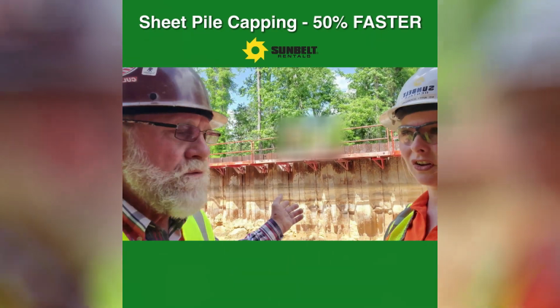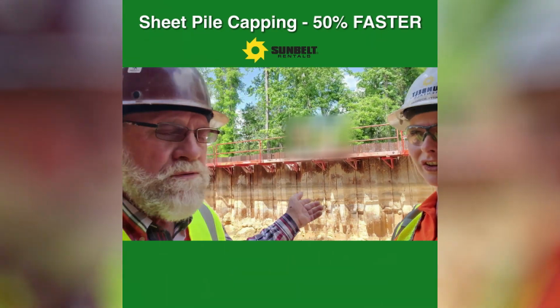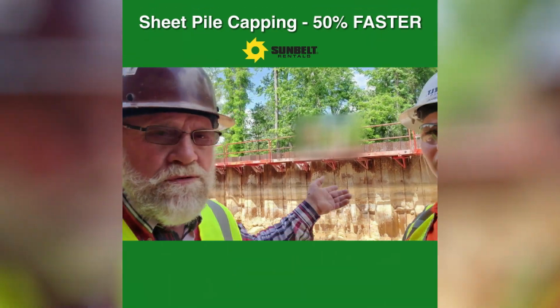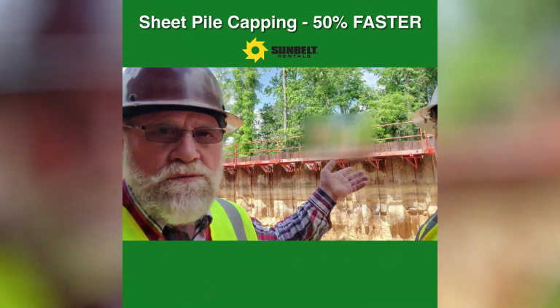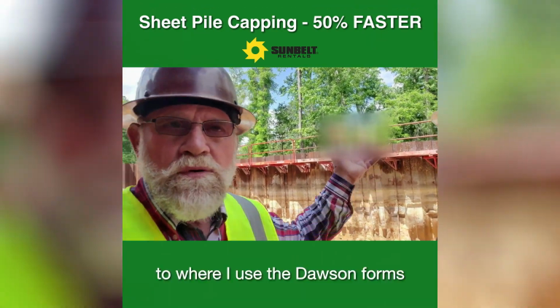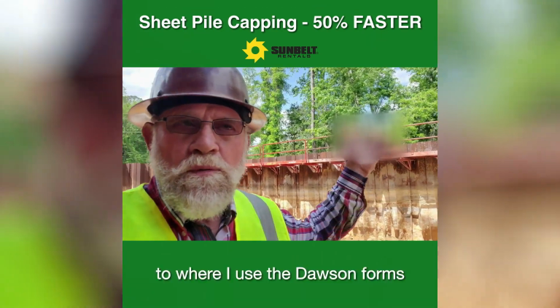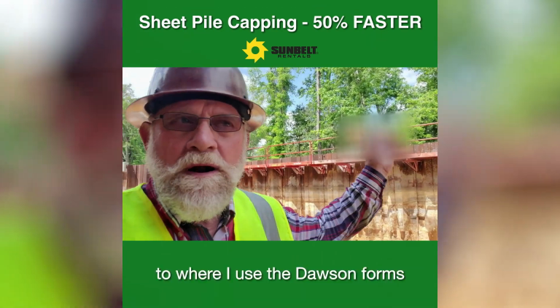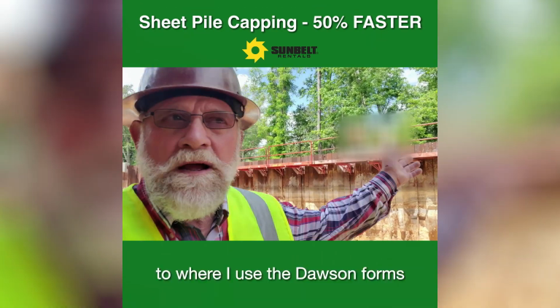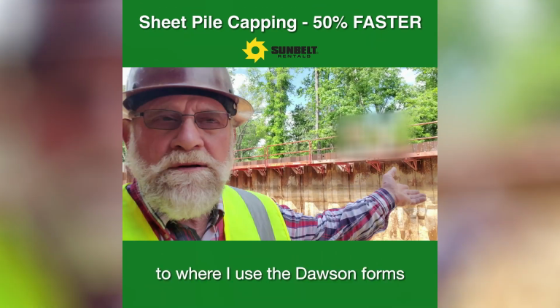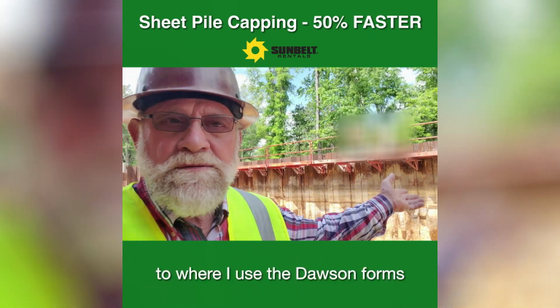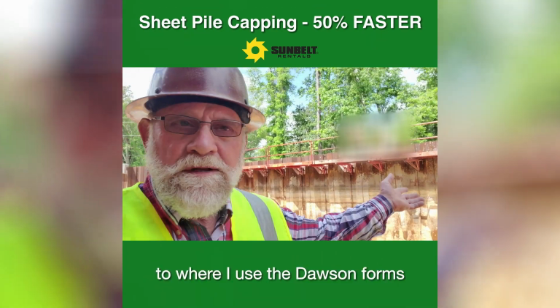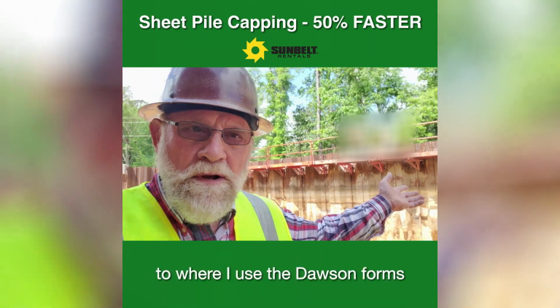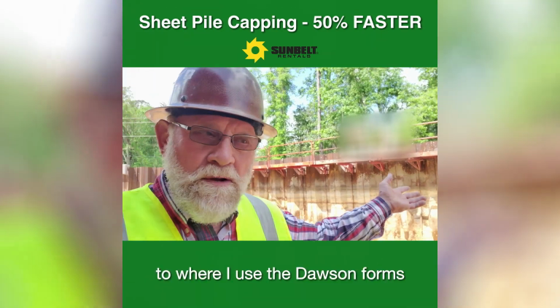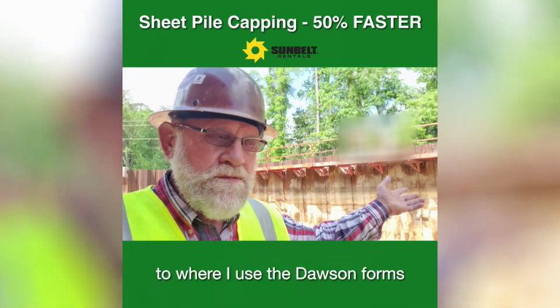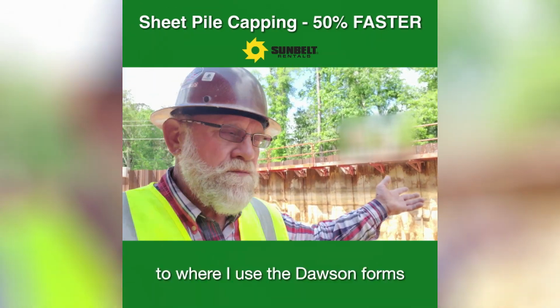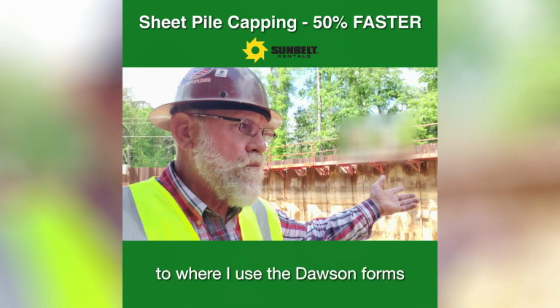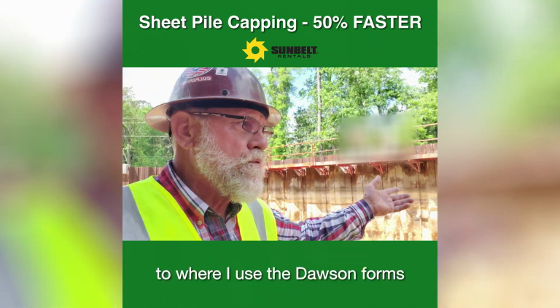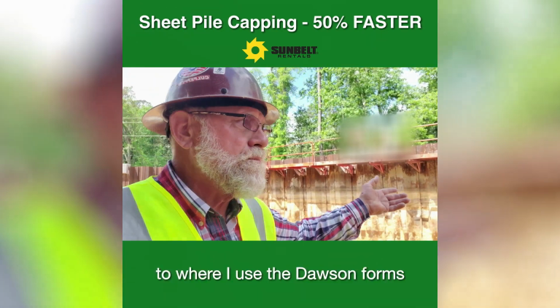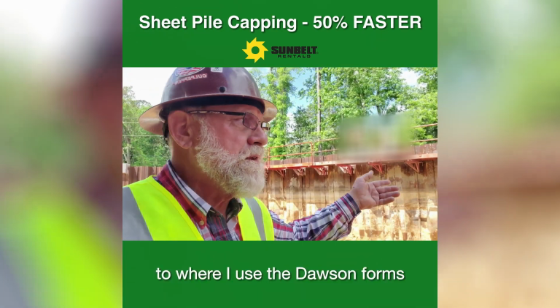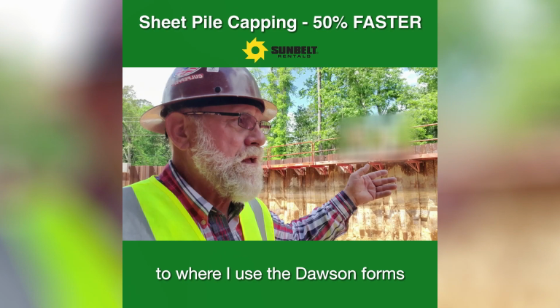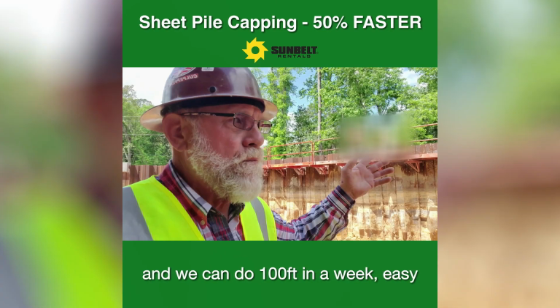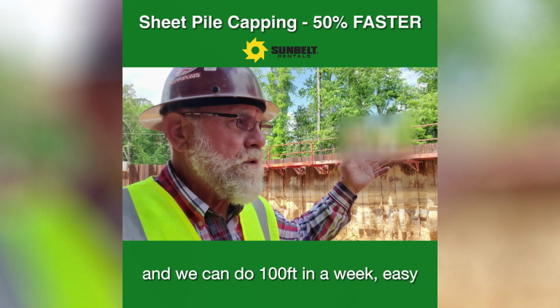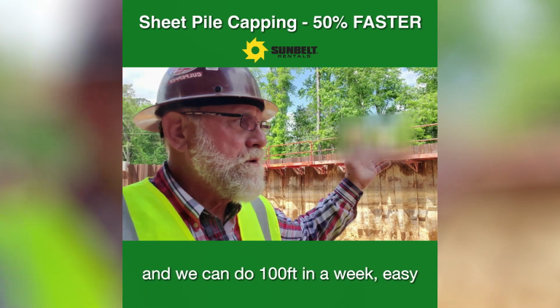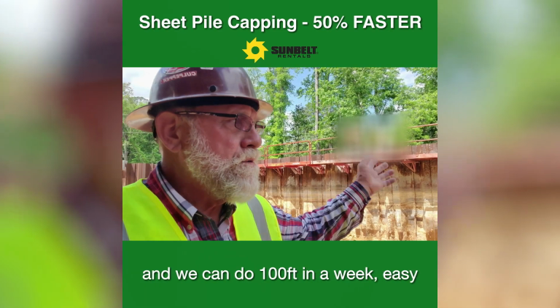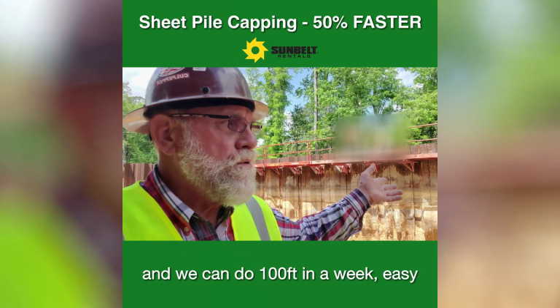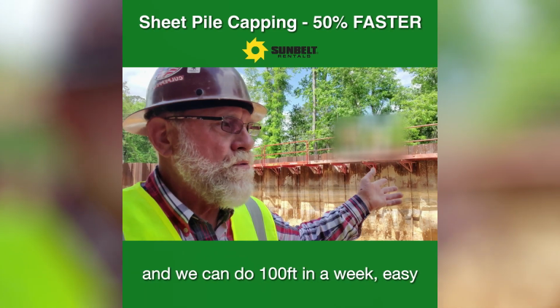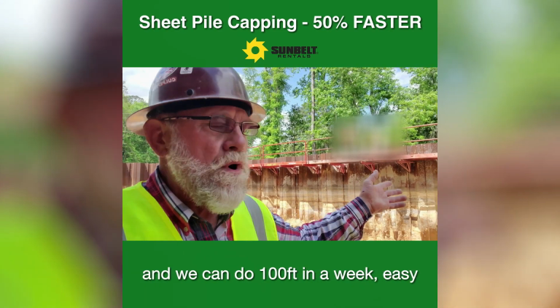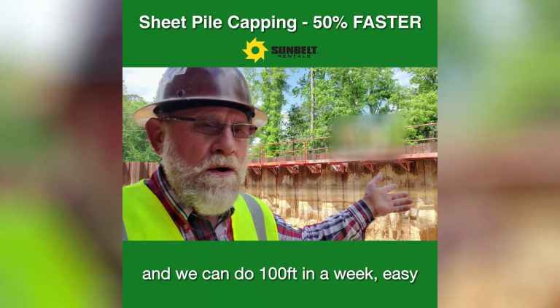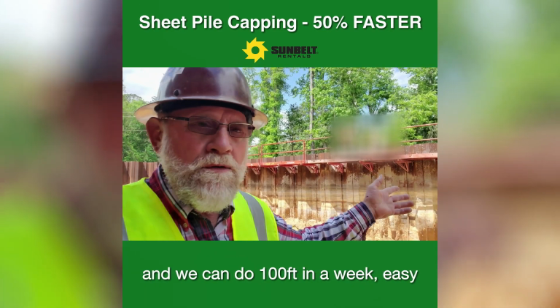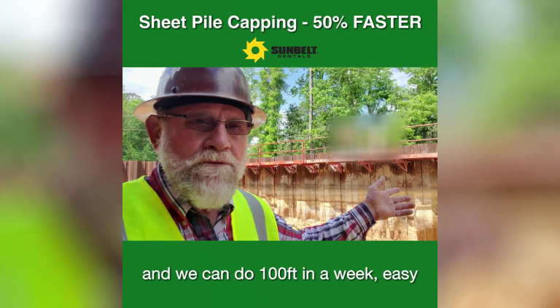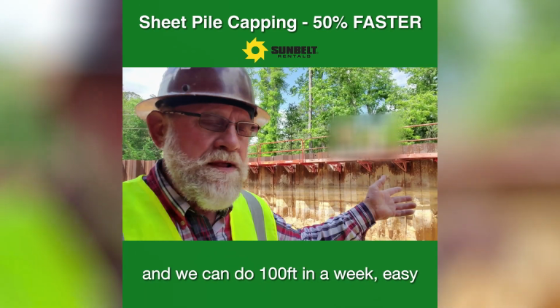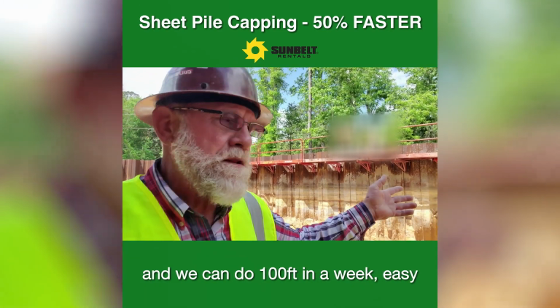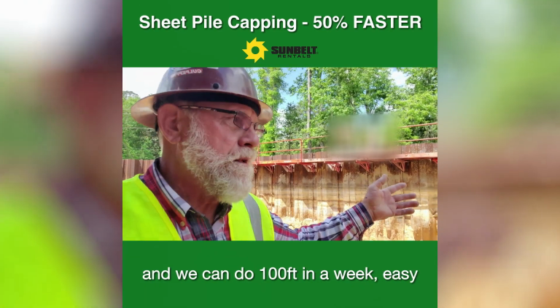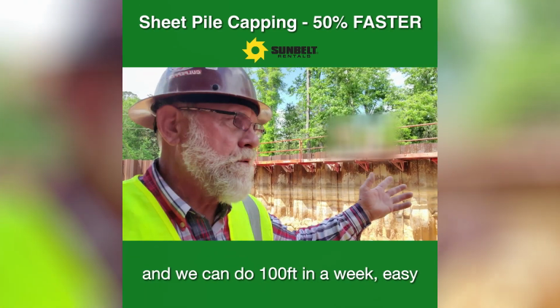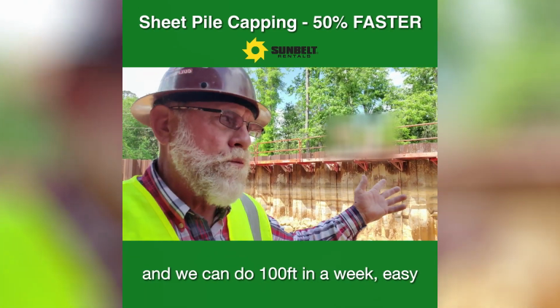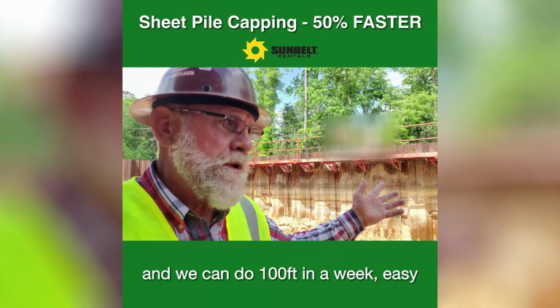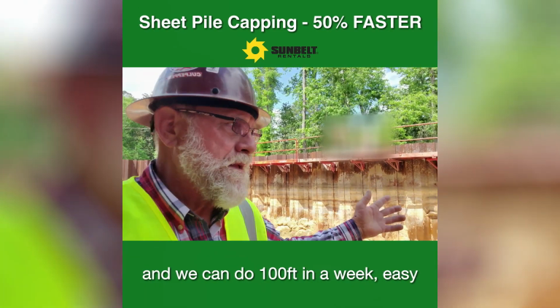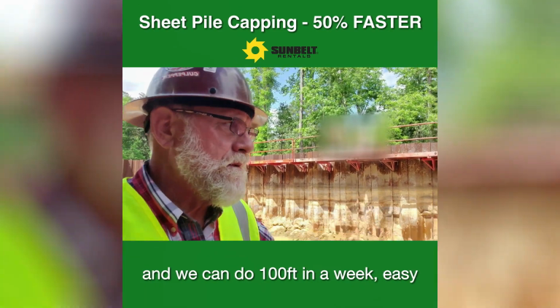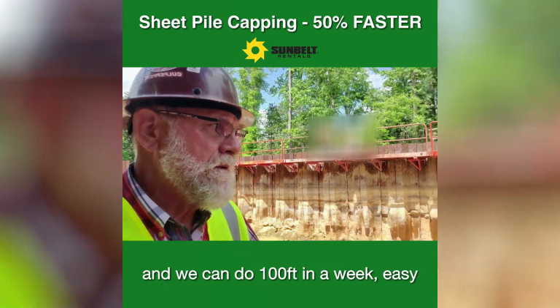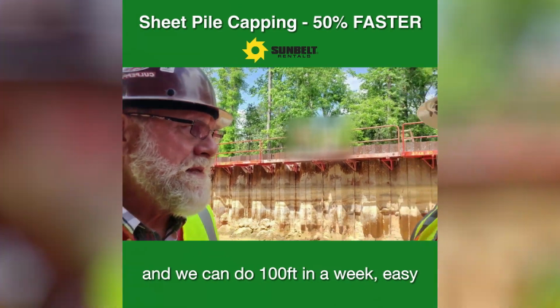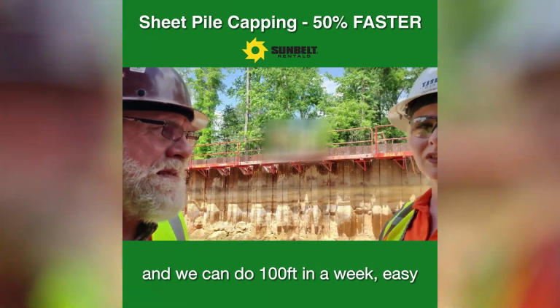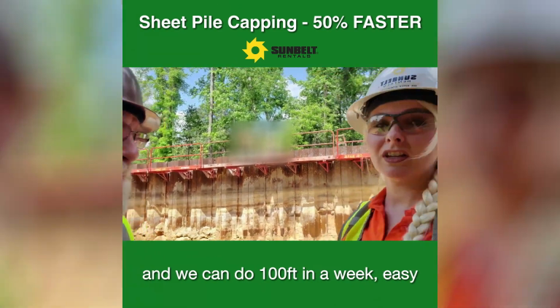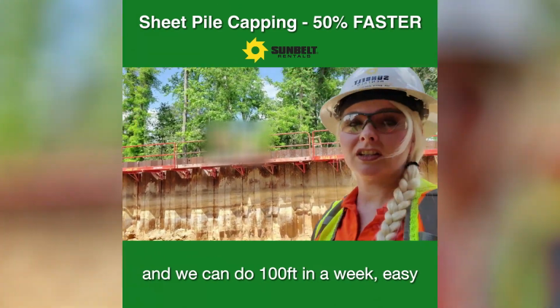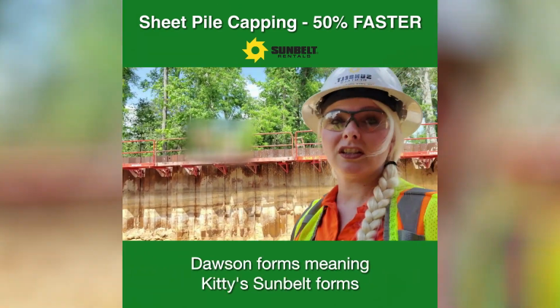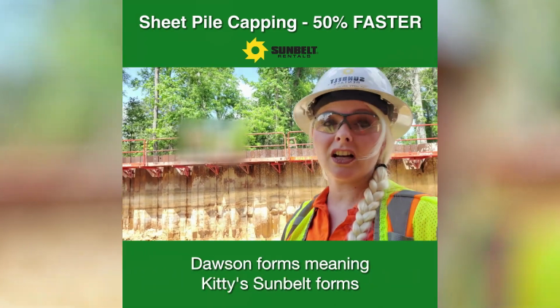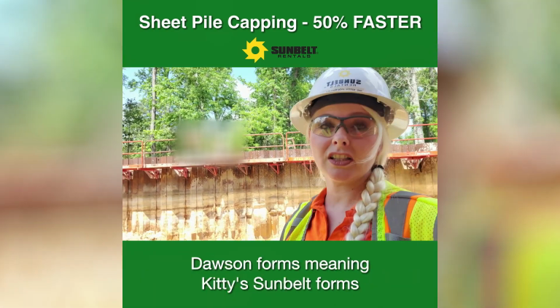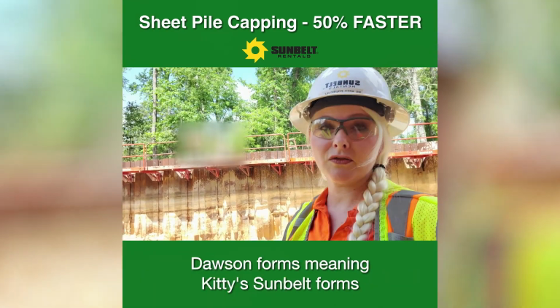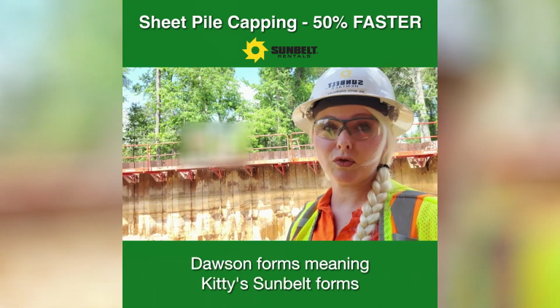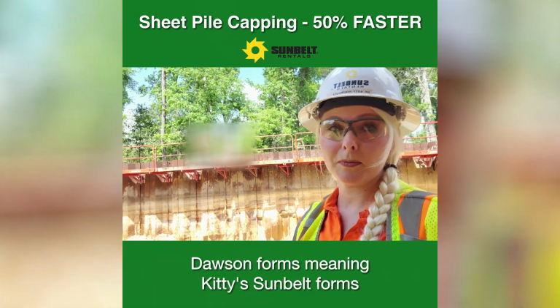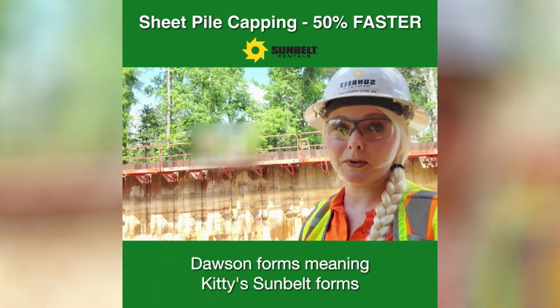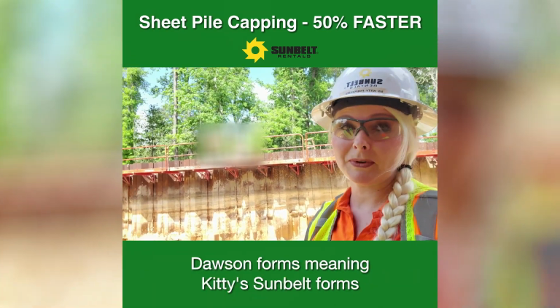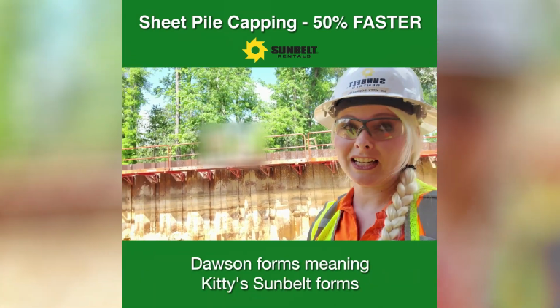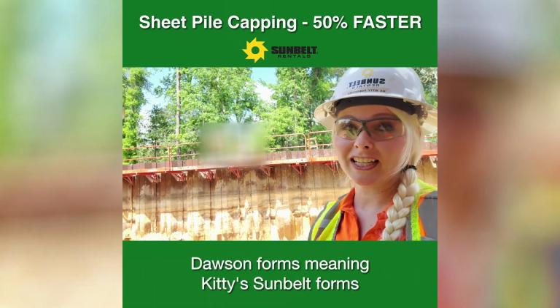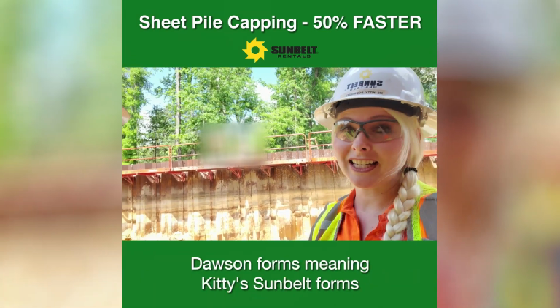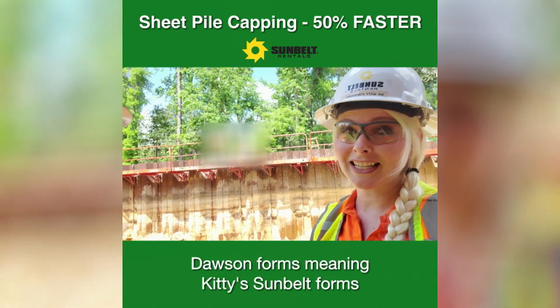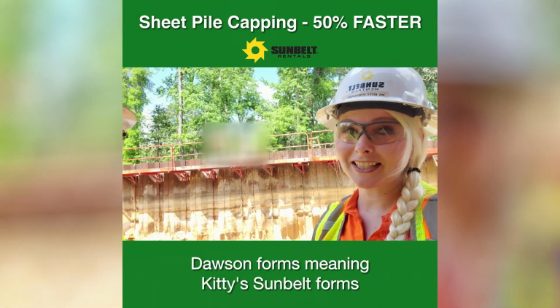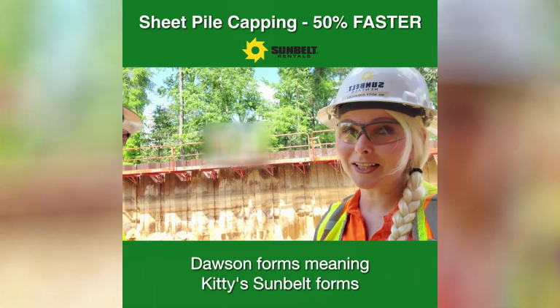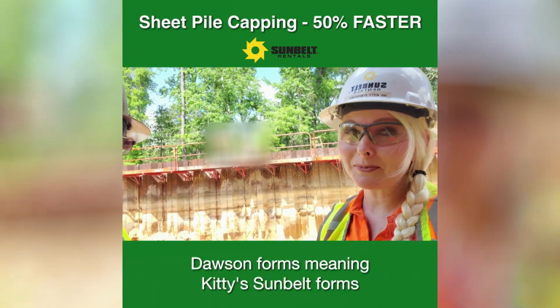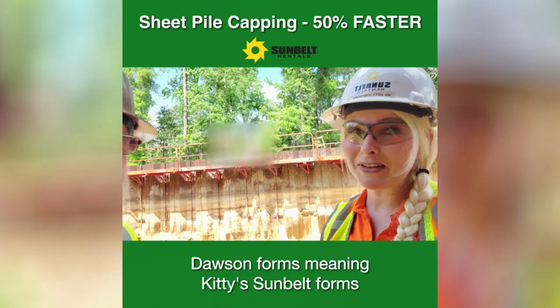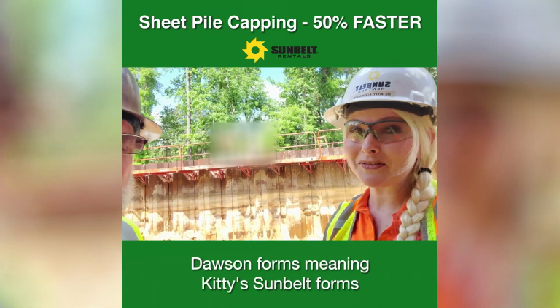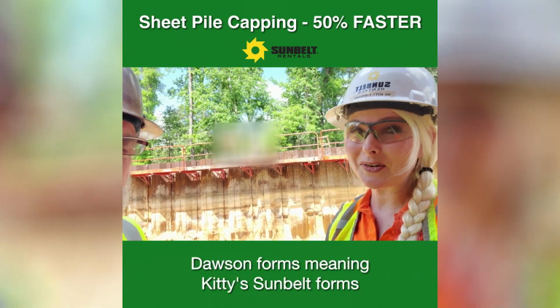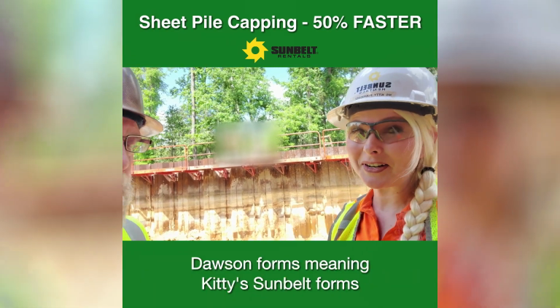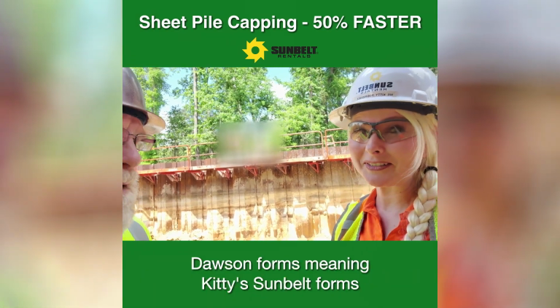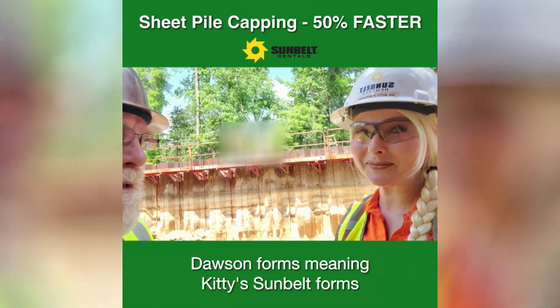To where I use the Dawson forms, we can do a hundred feet in a week. Easy. Dawson forms meaning Kitty's thumb belt forms.